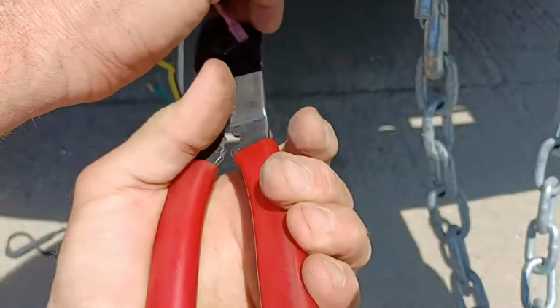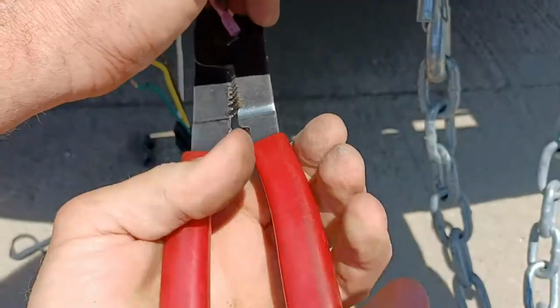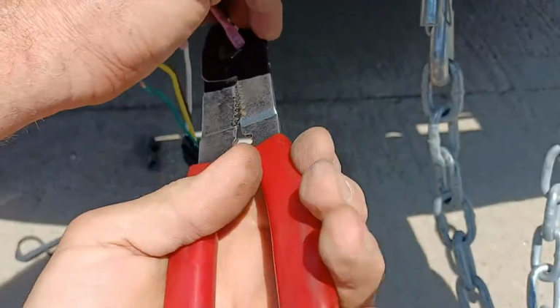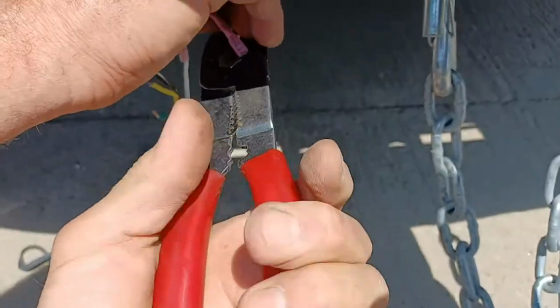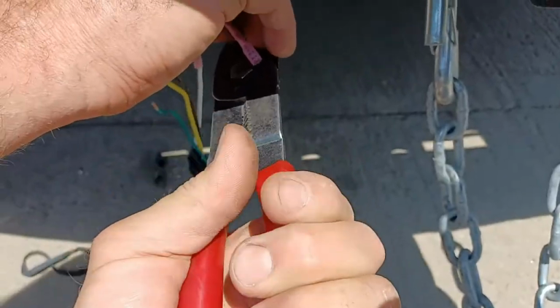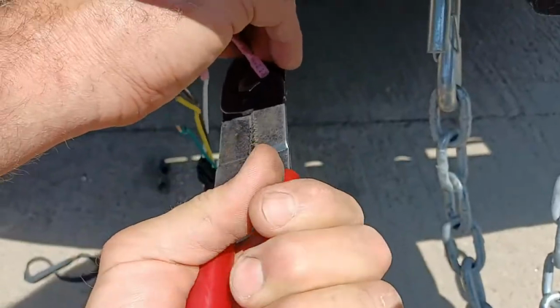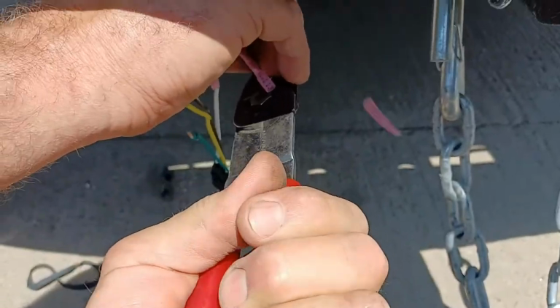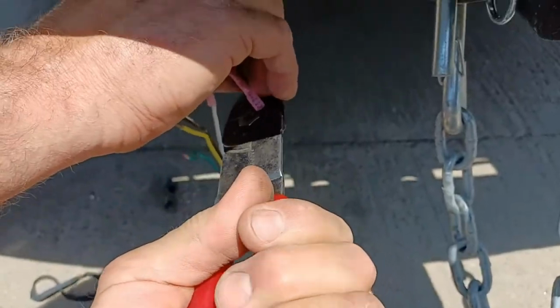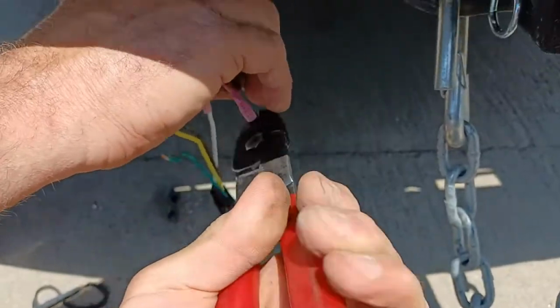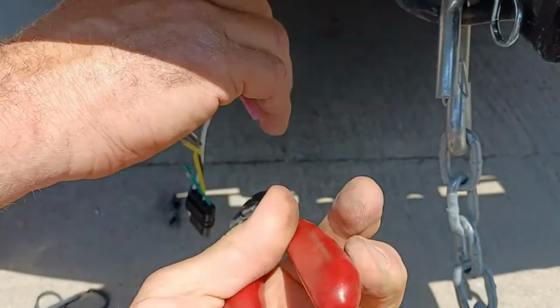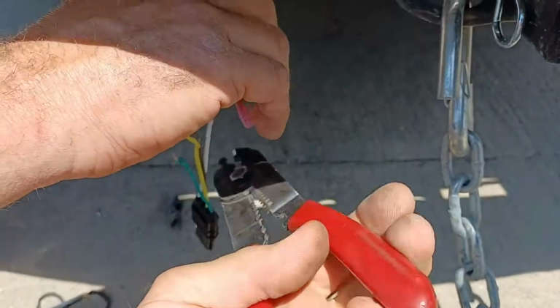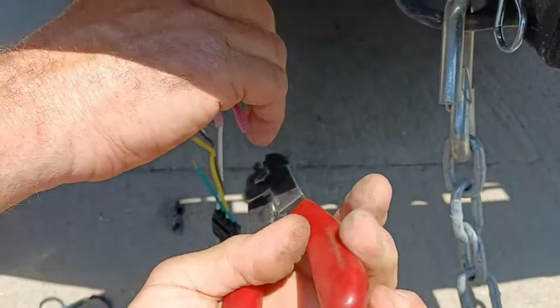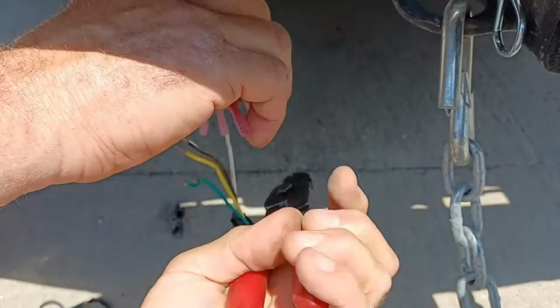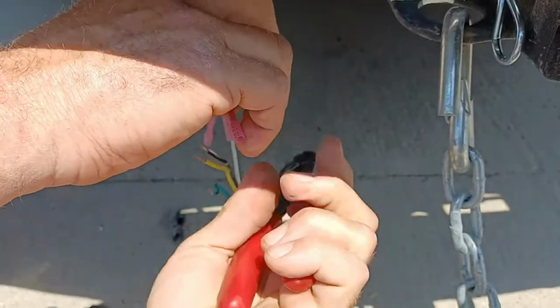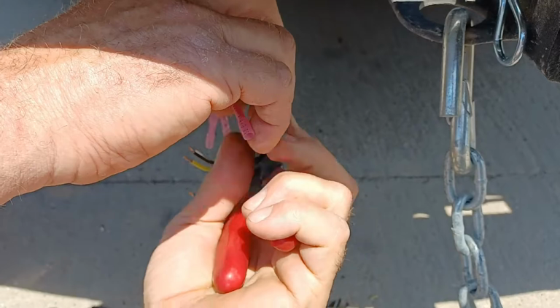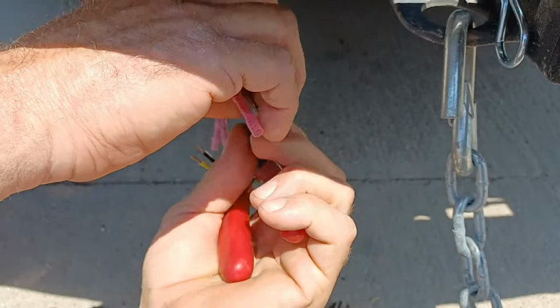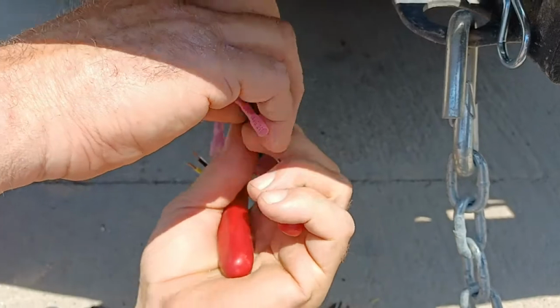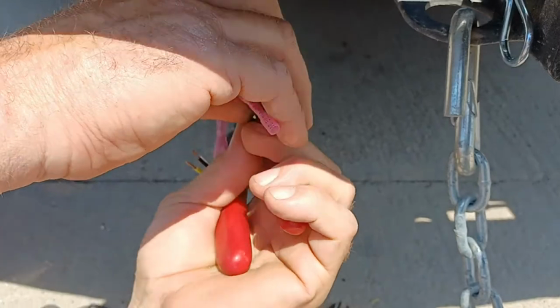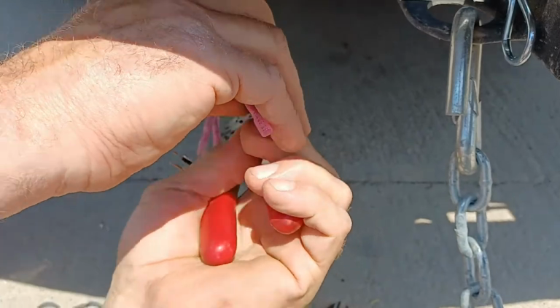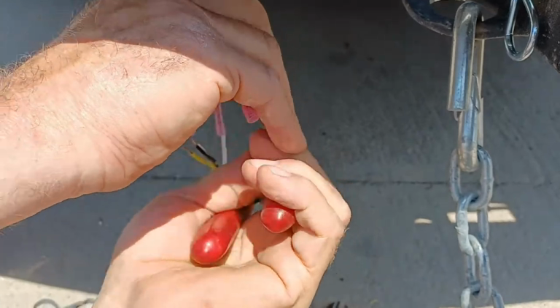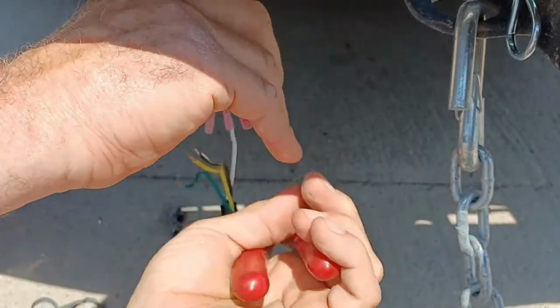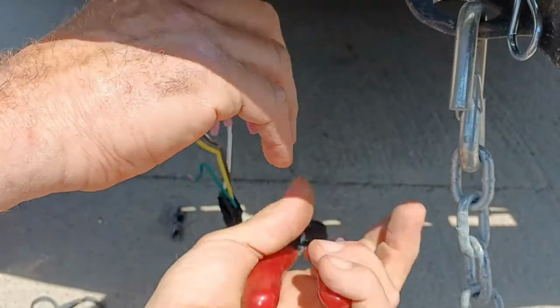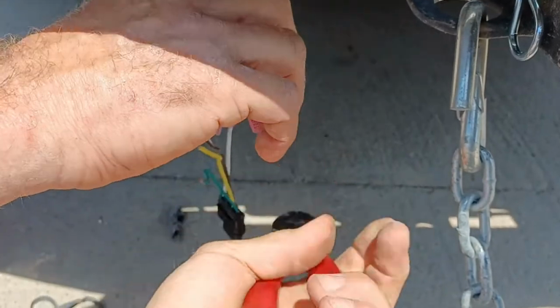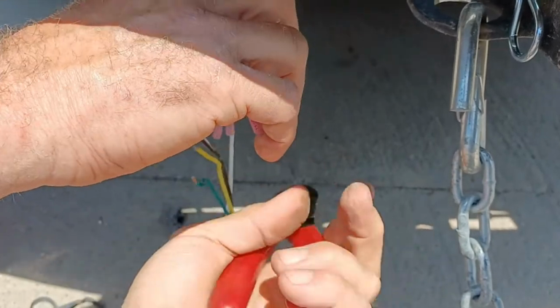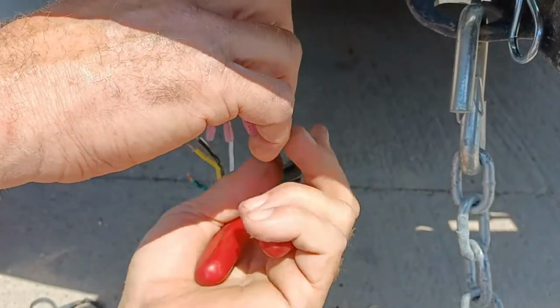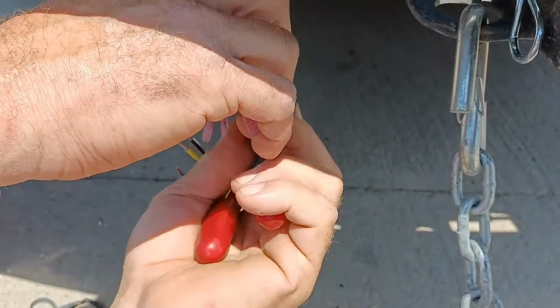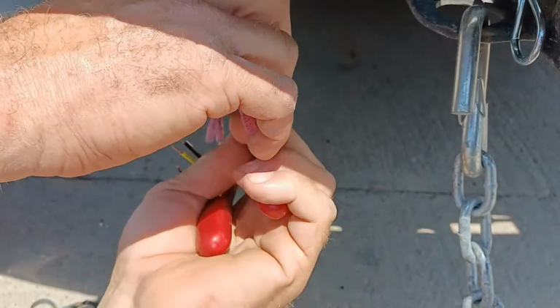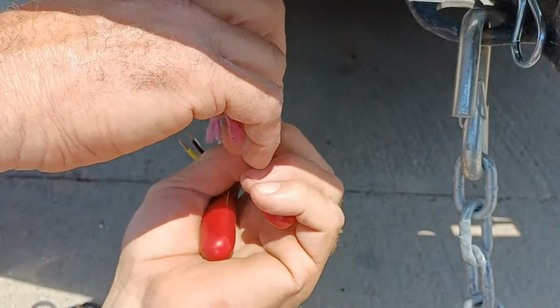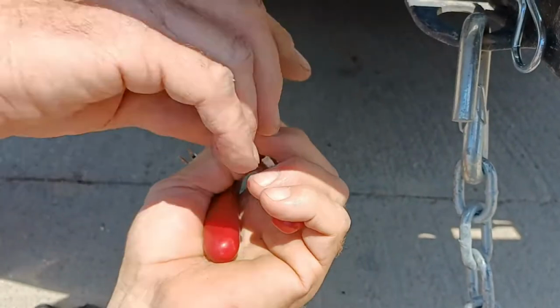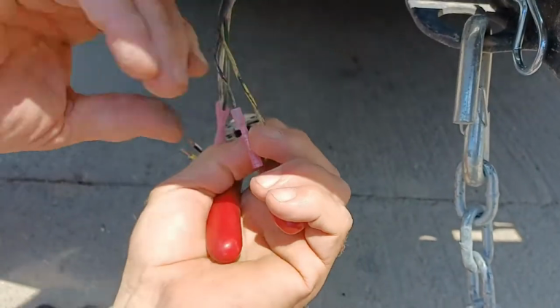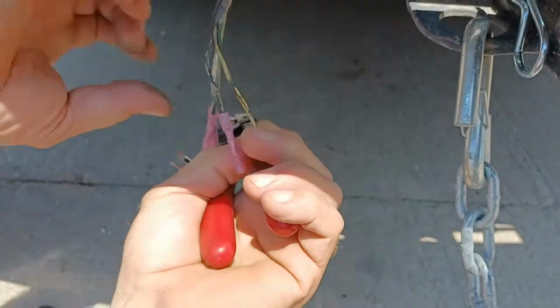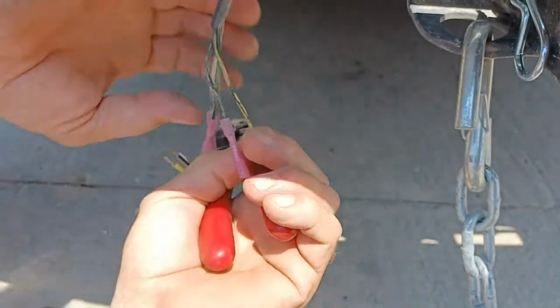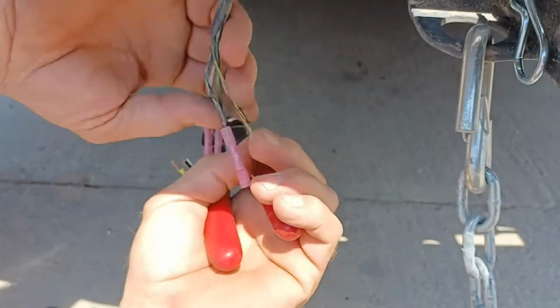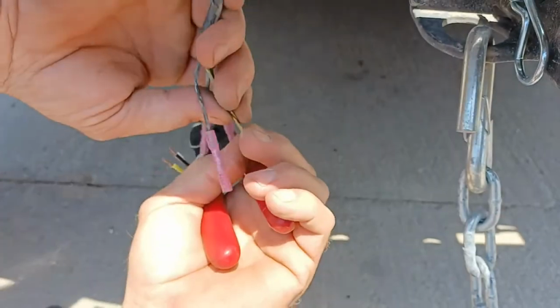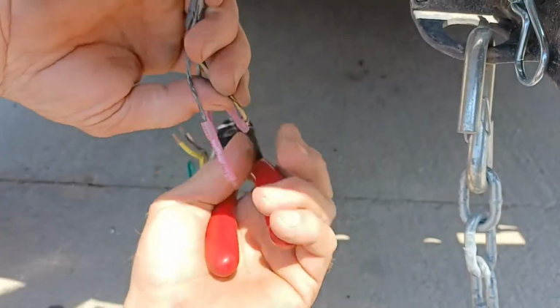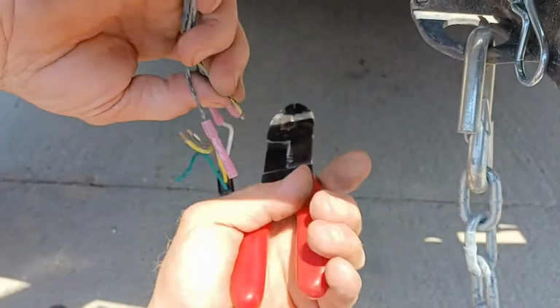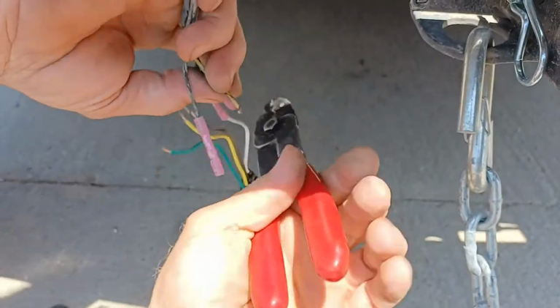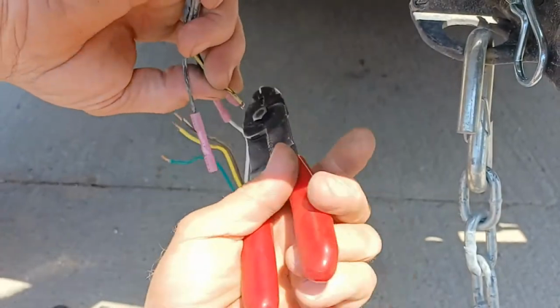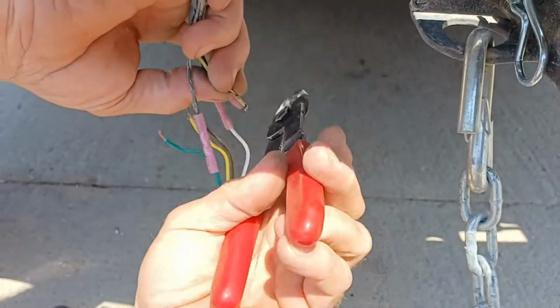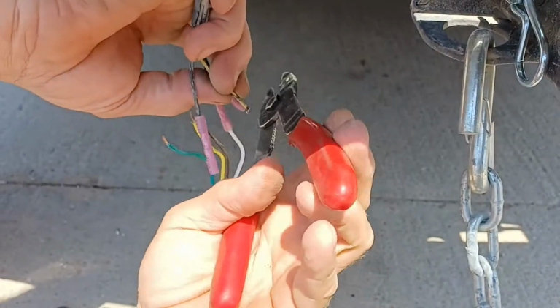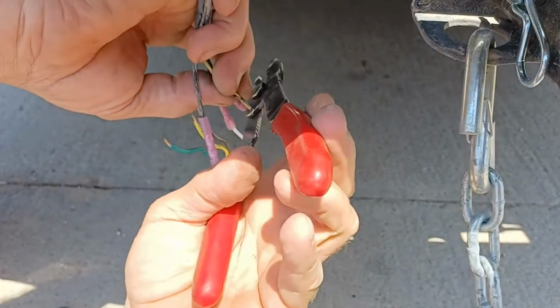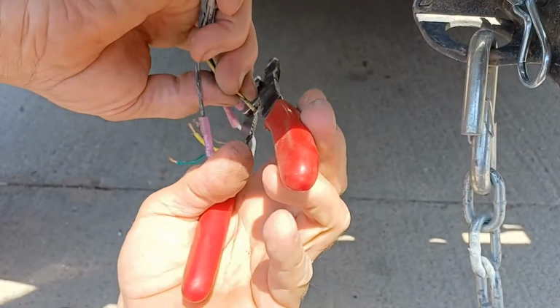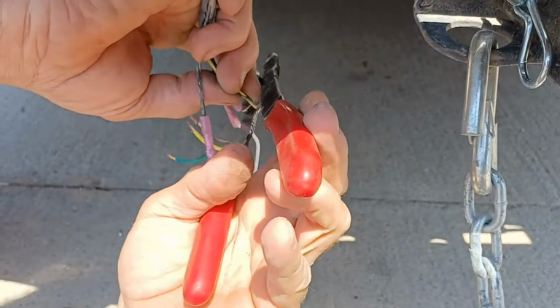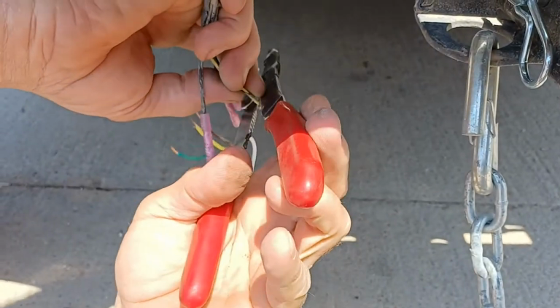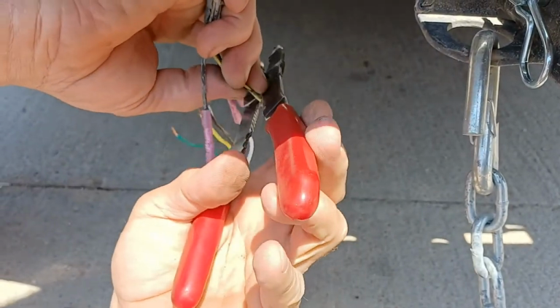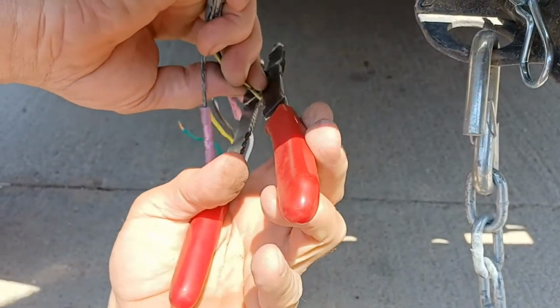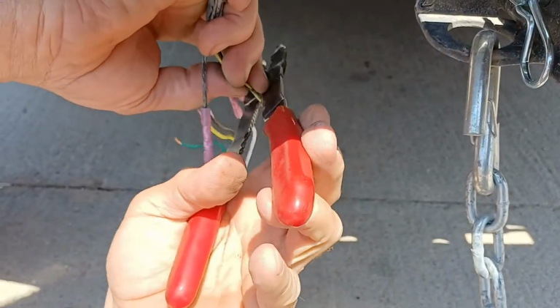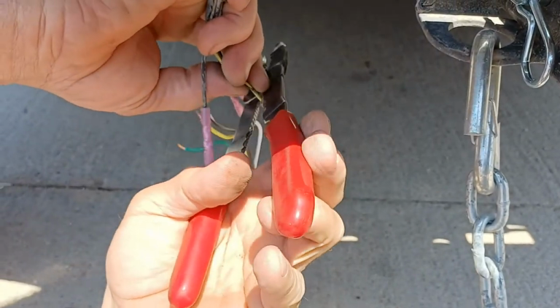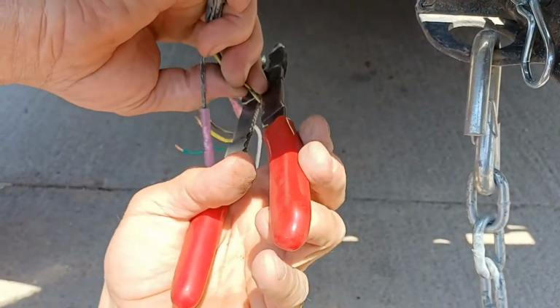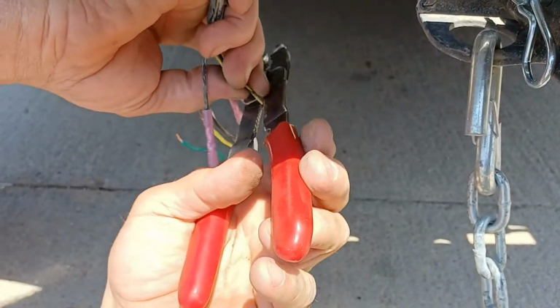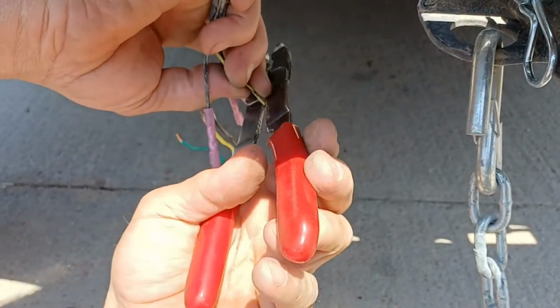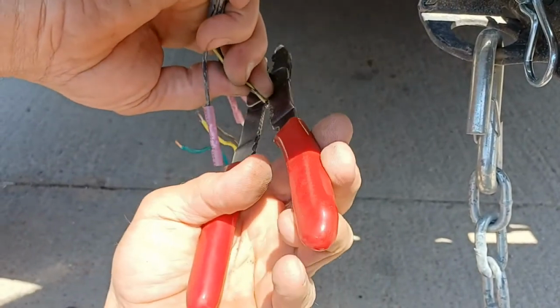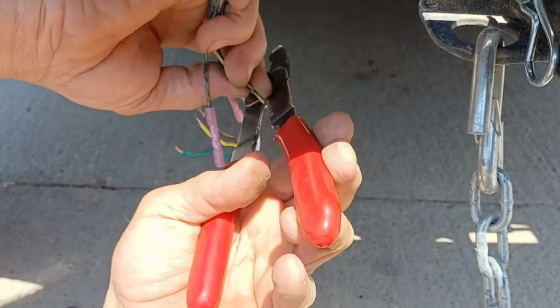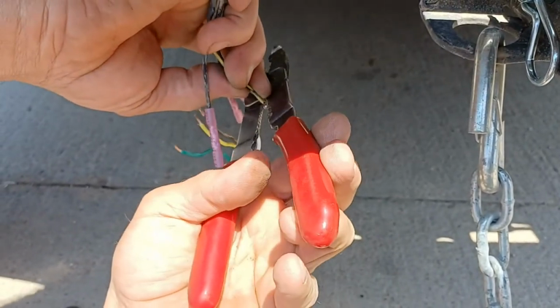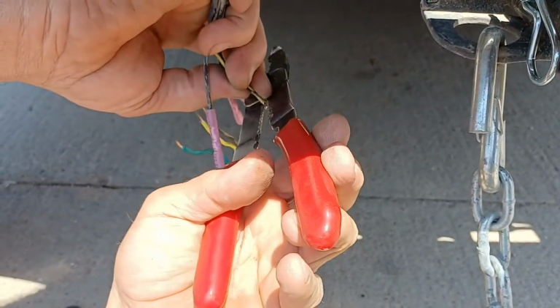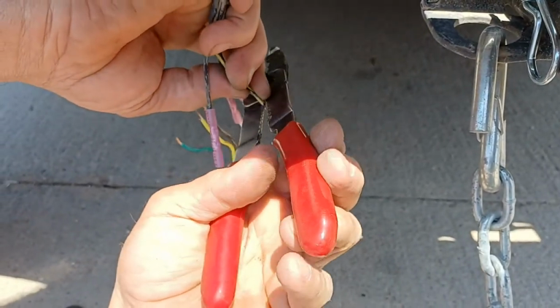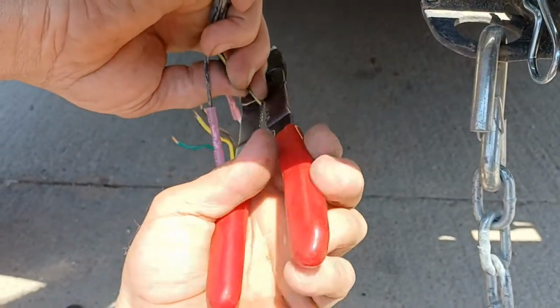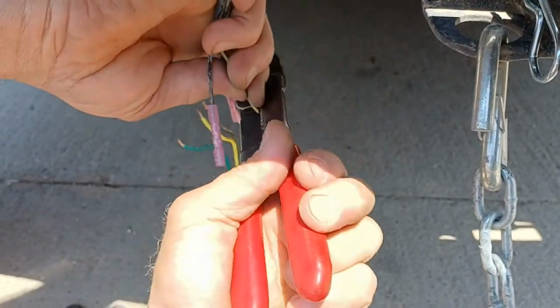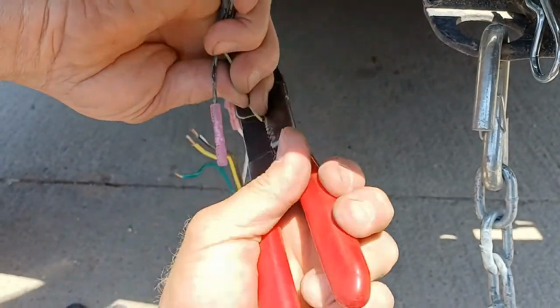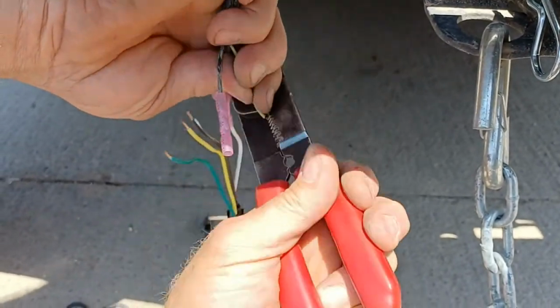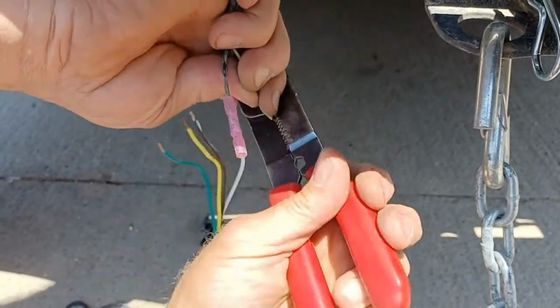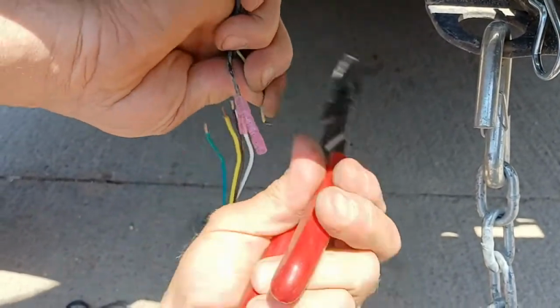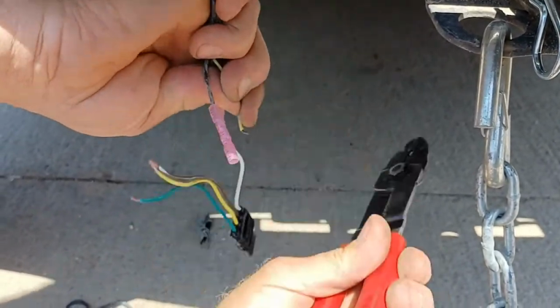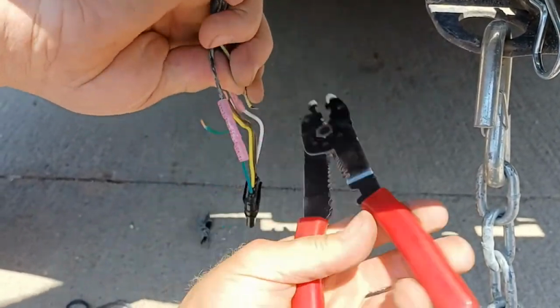What do you call that tool you're using there? It's just a wire crimping tool.